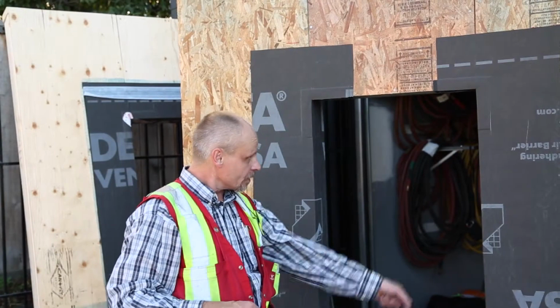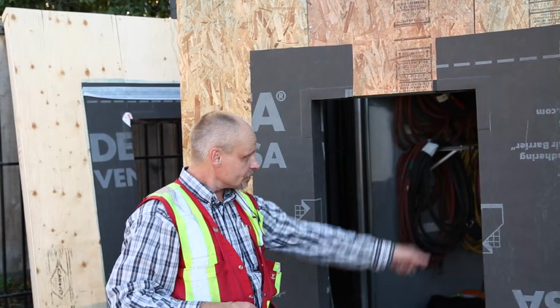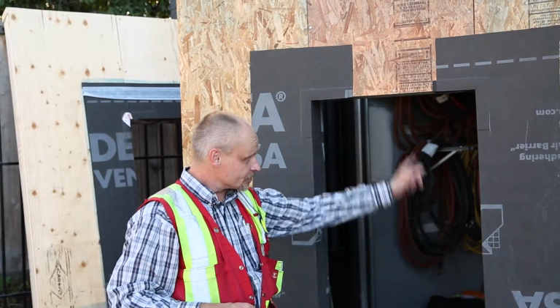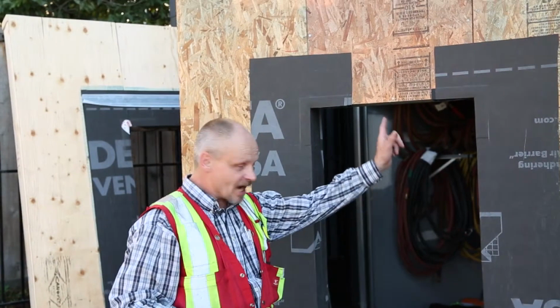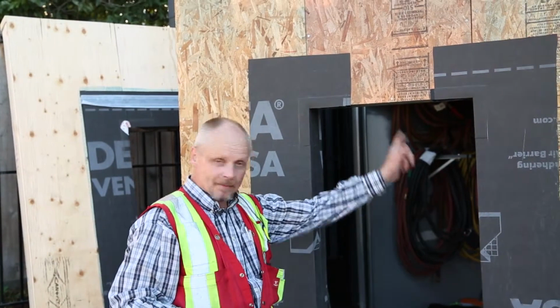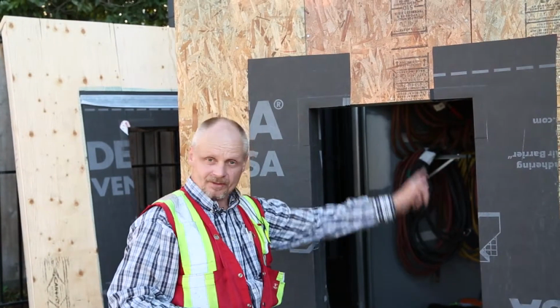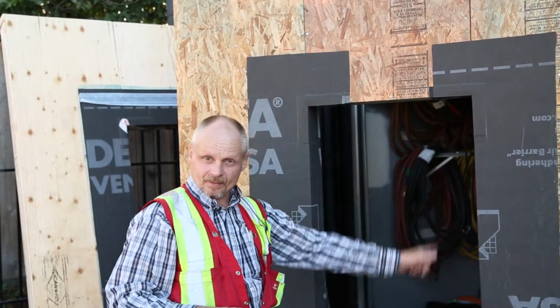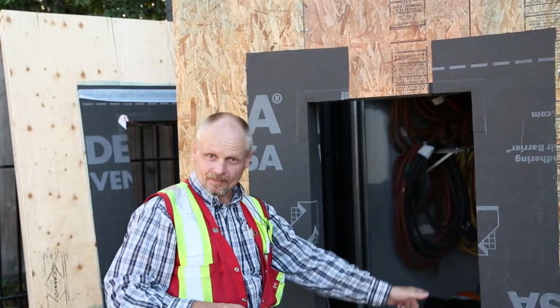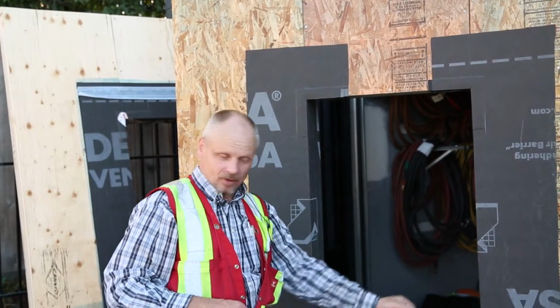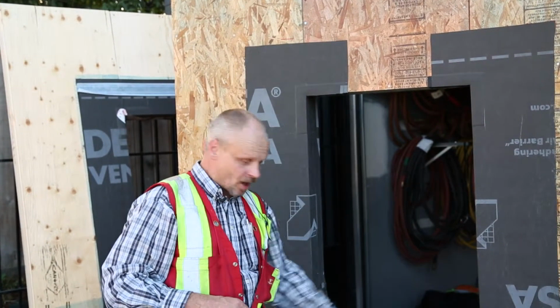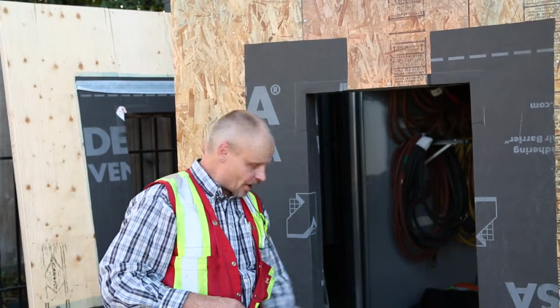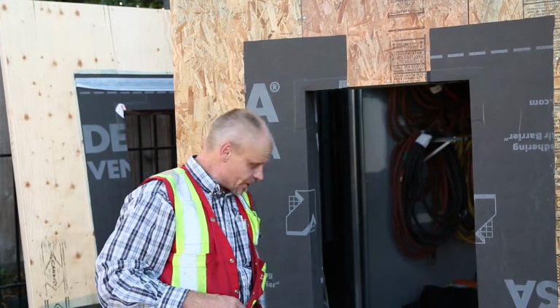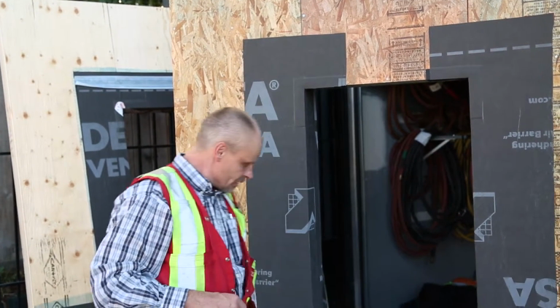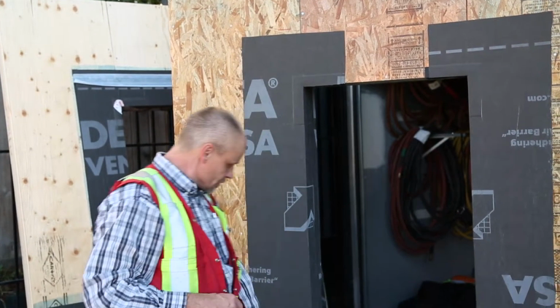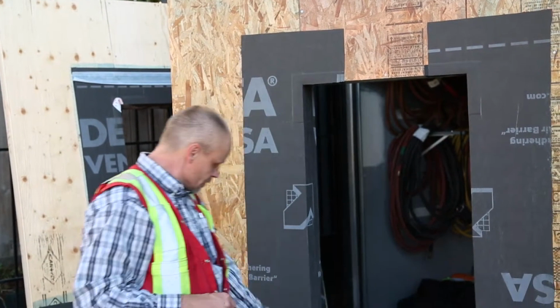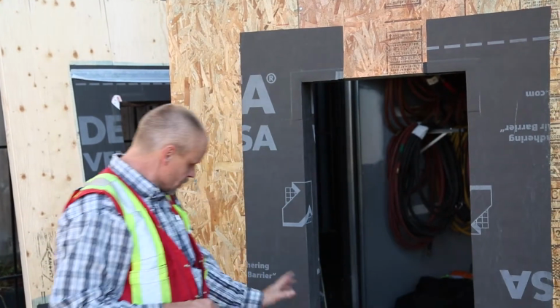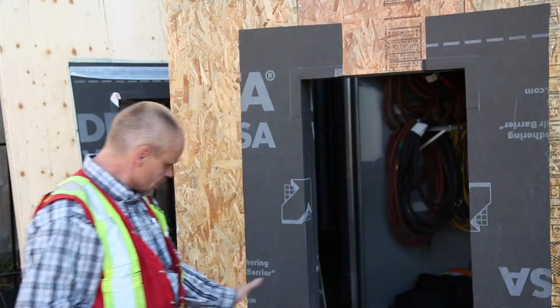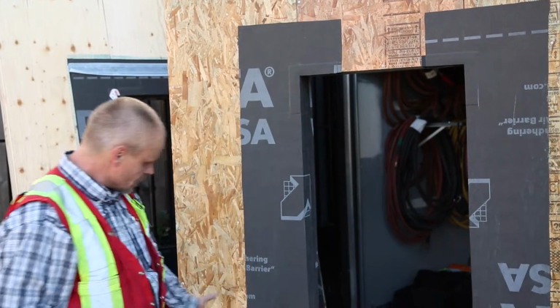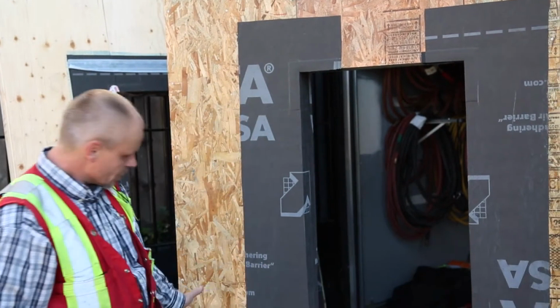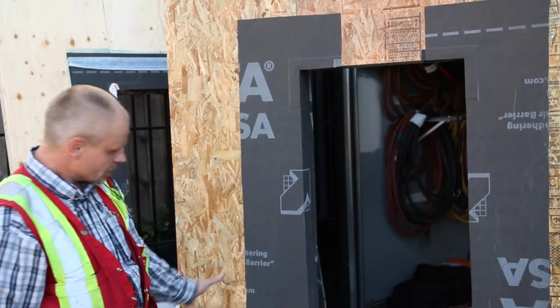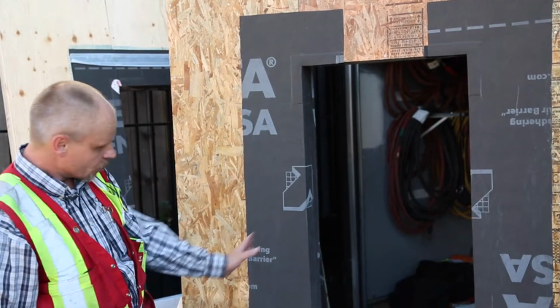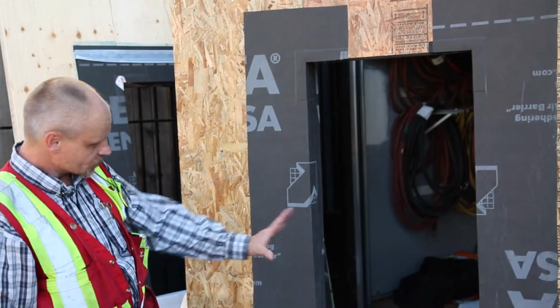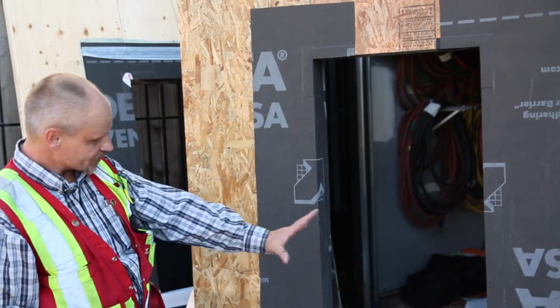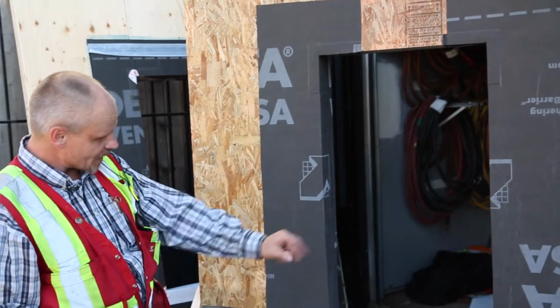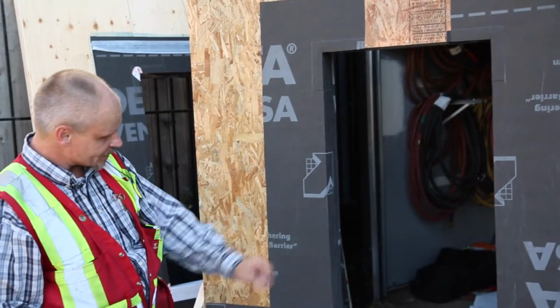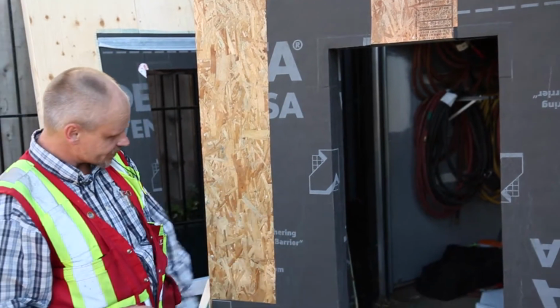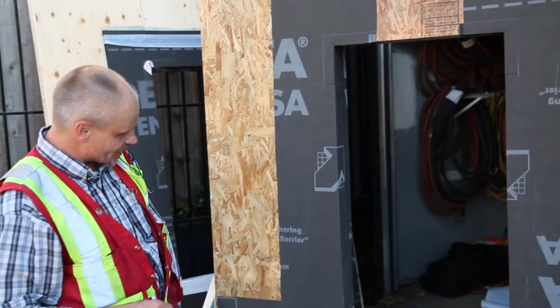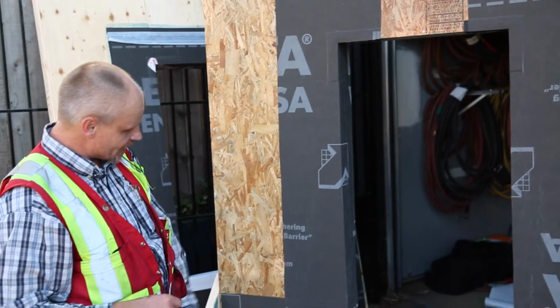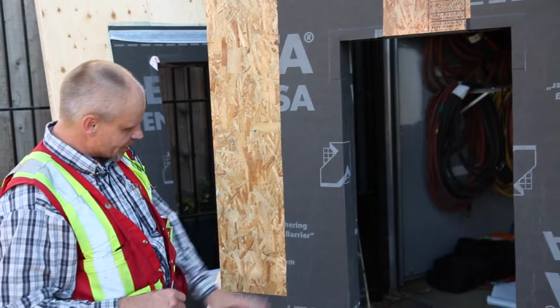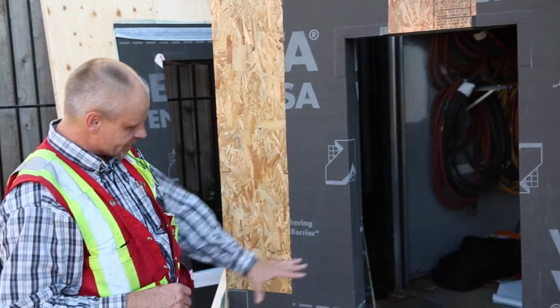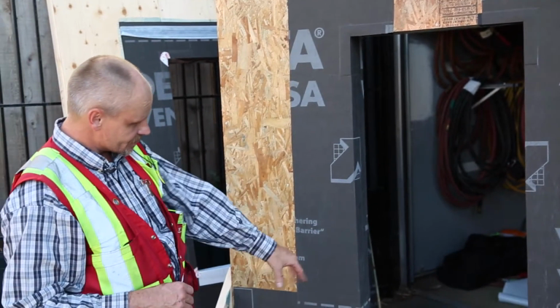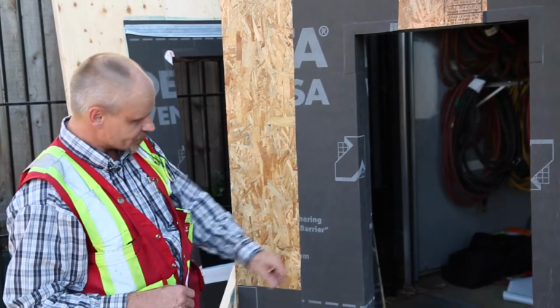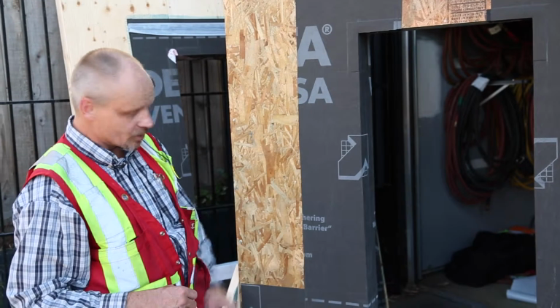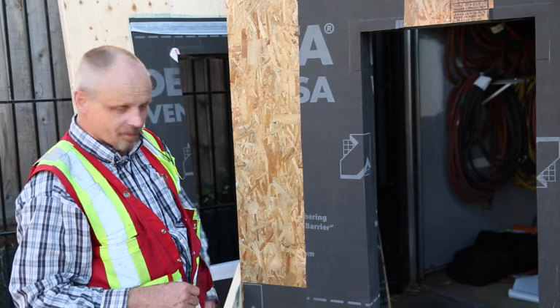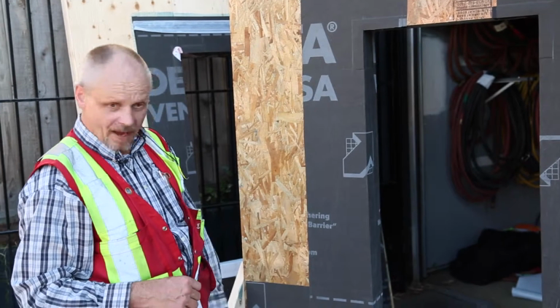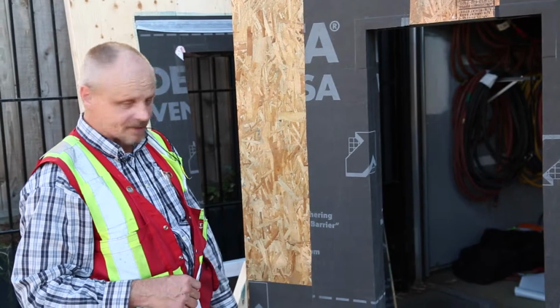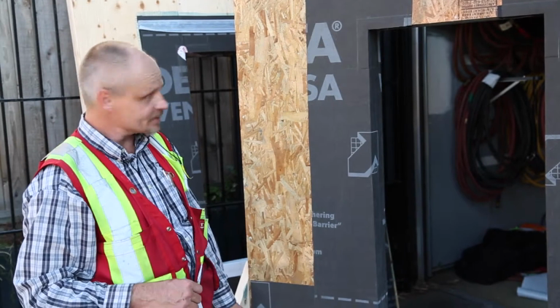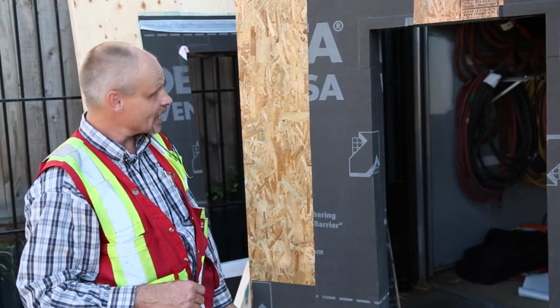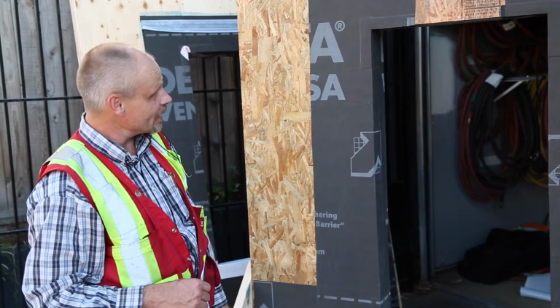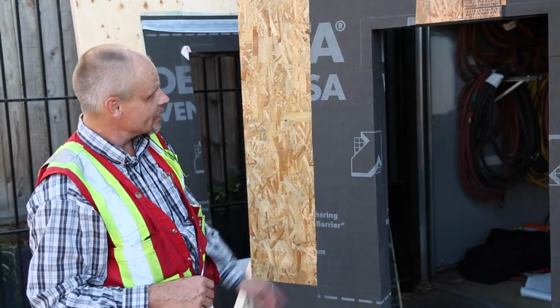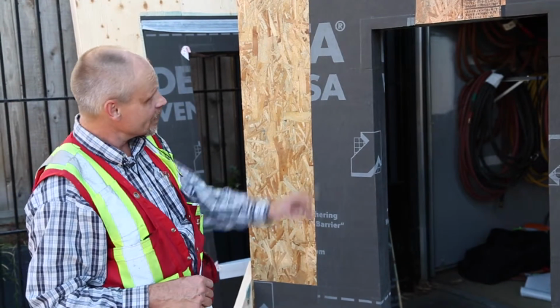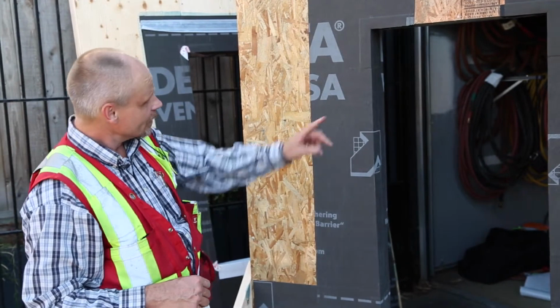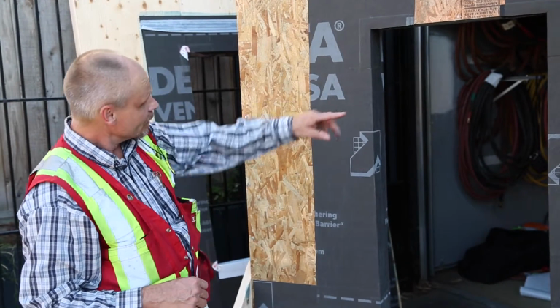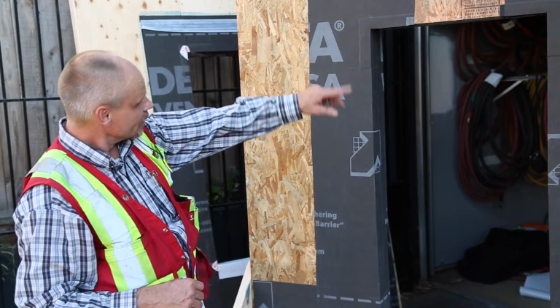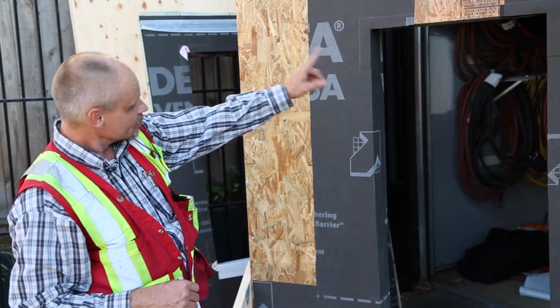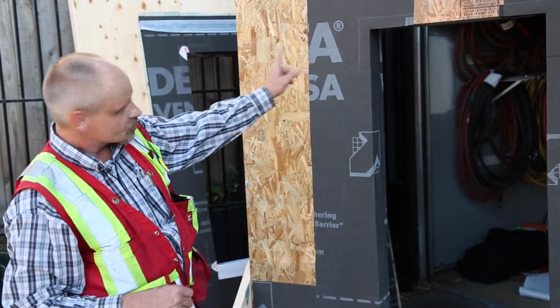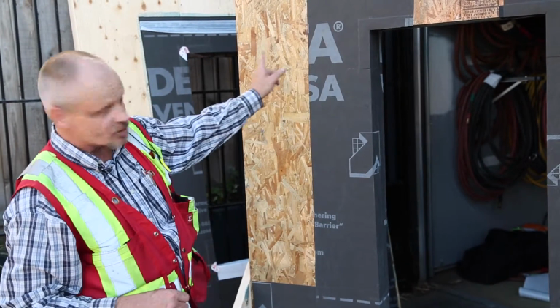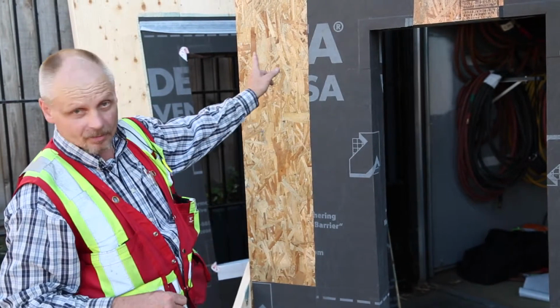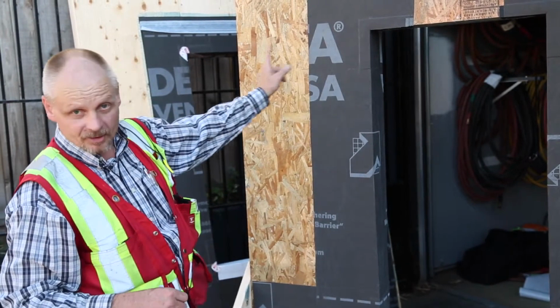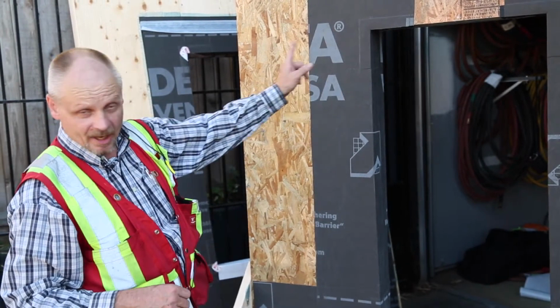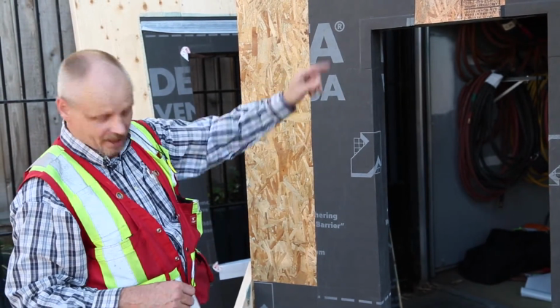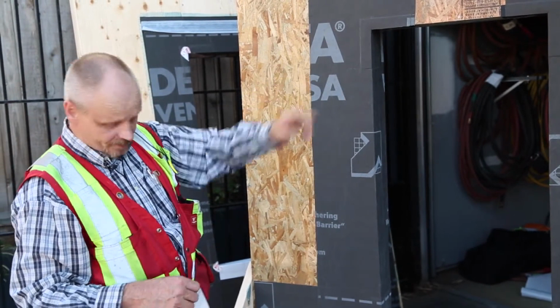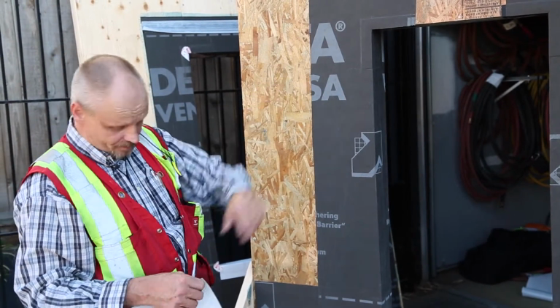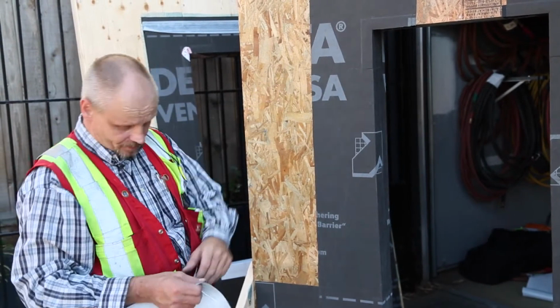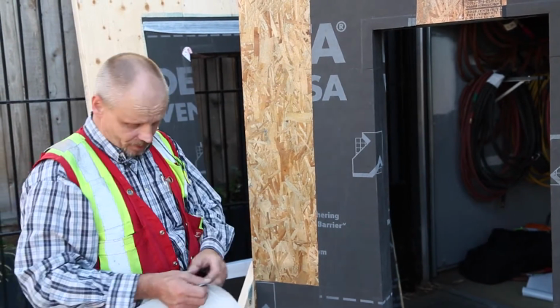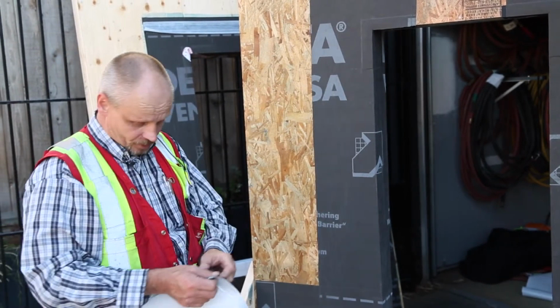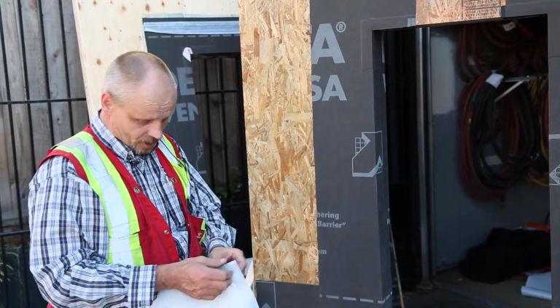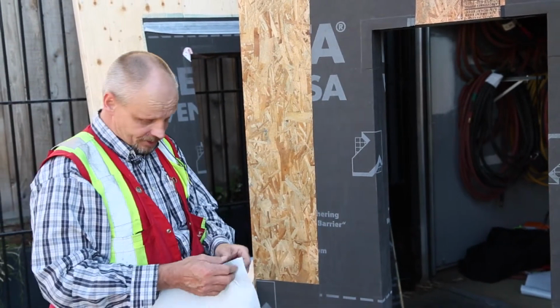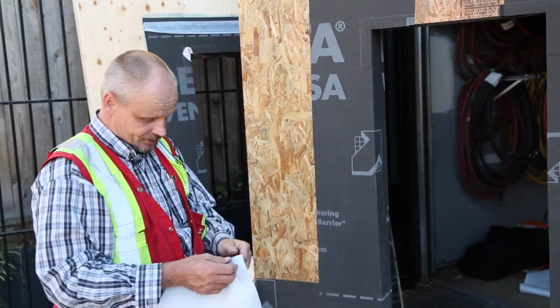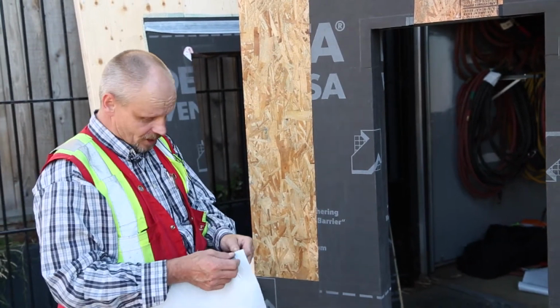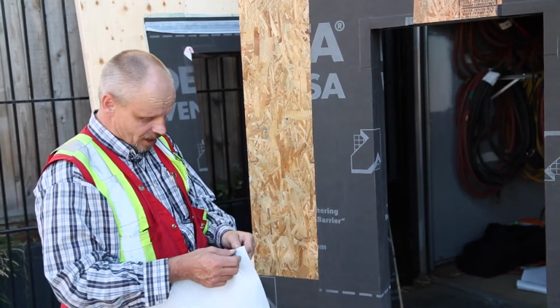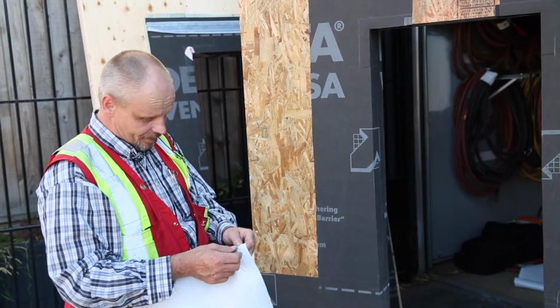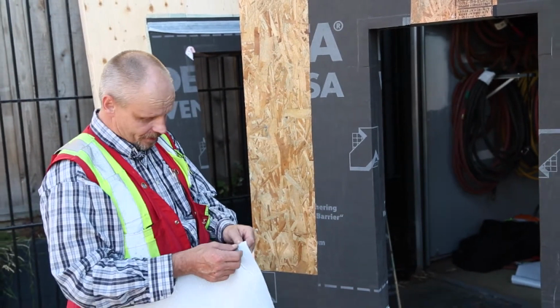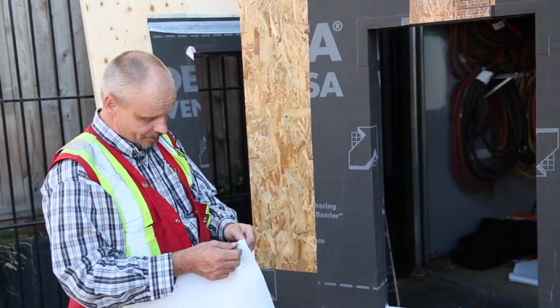The jambs have been put on — both sides are done and the sill pan is done. I'm just going to put the head across the top here.